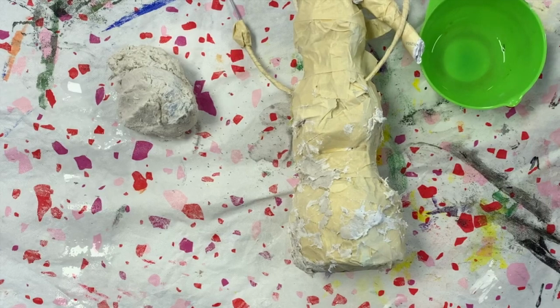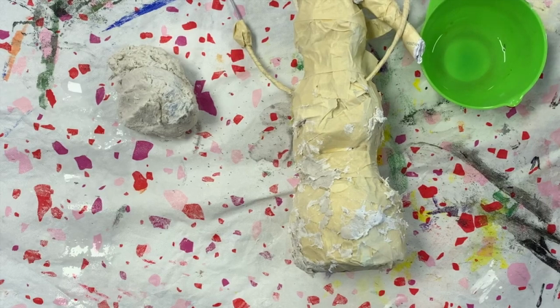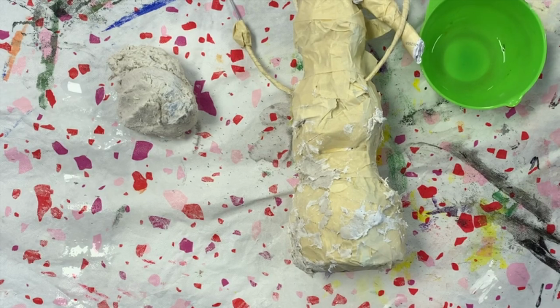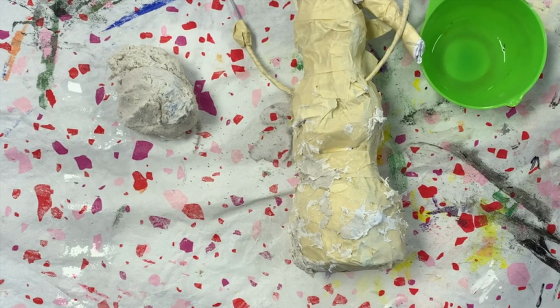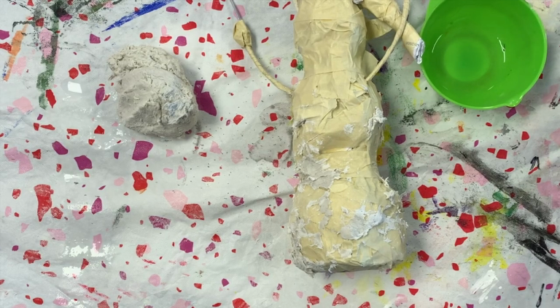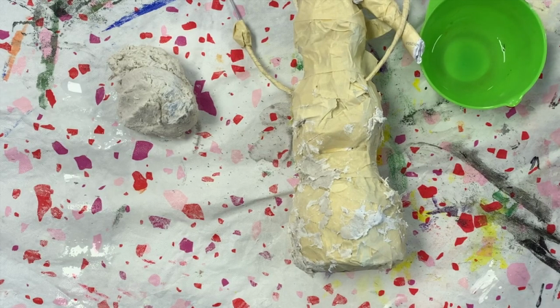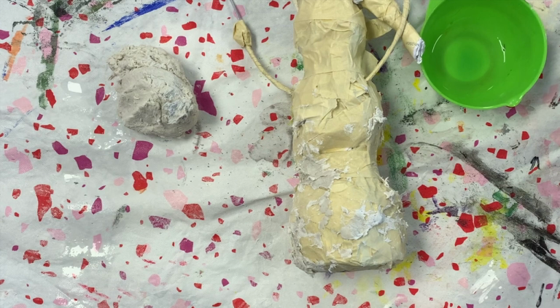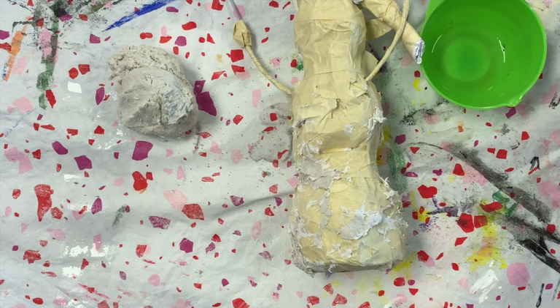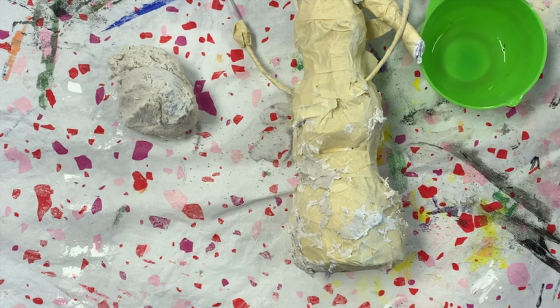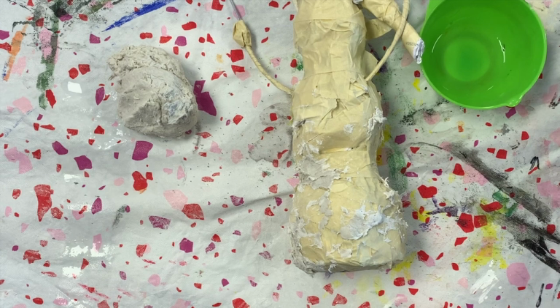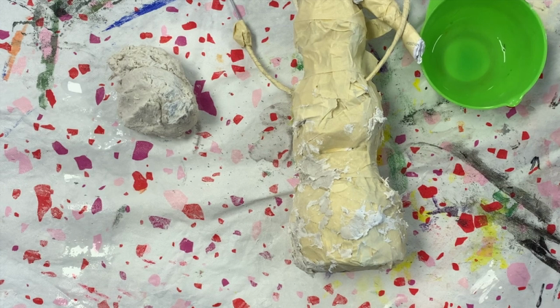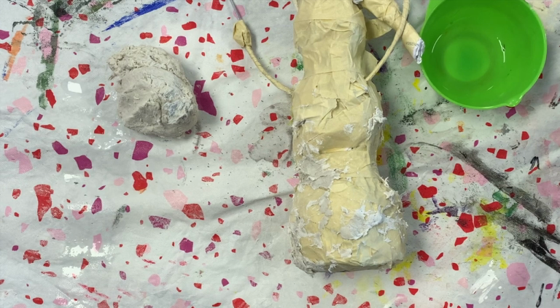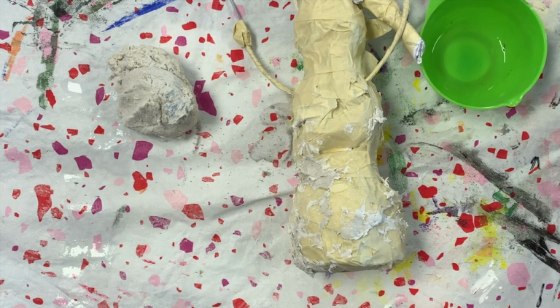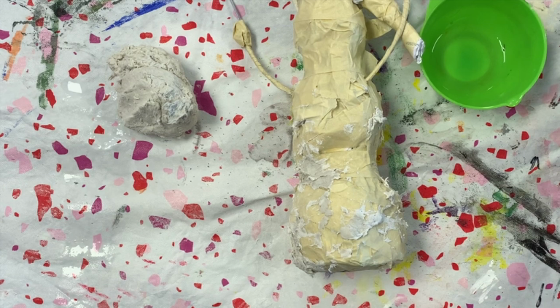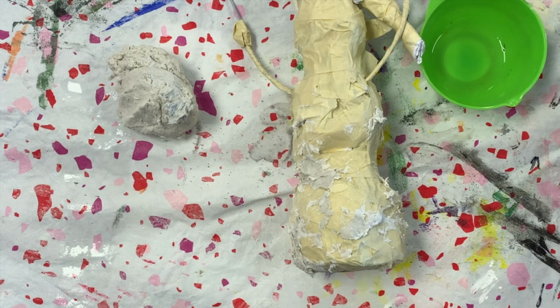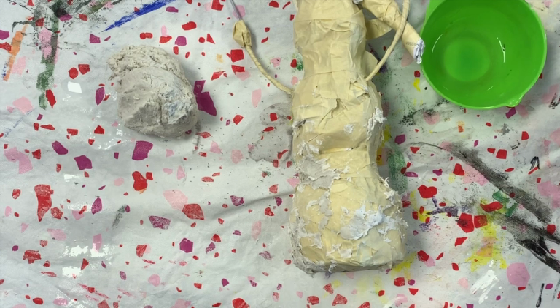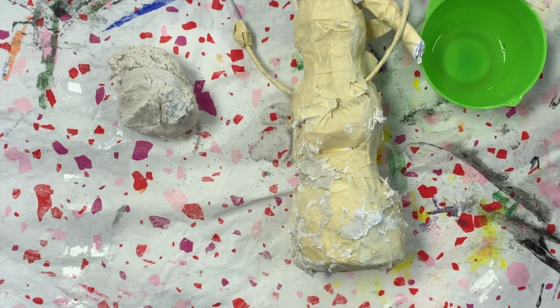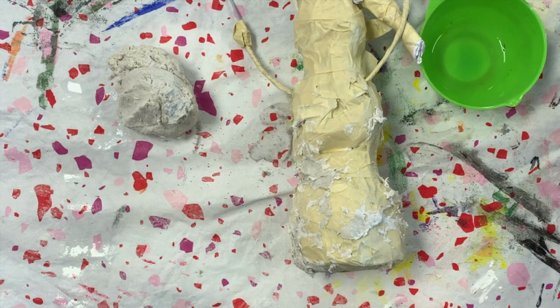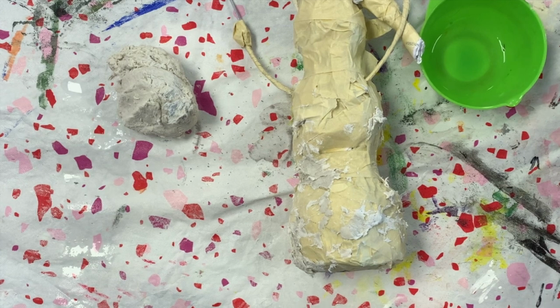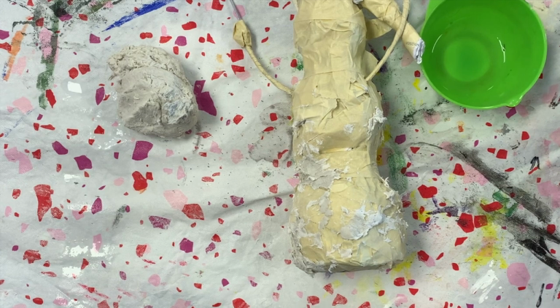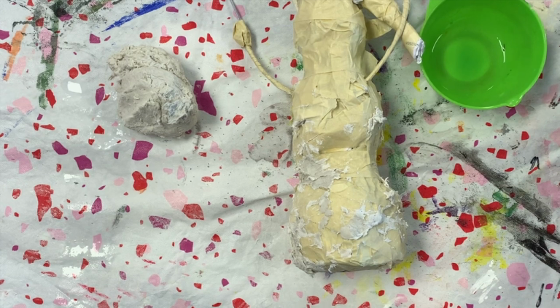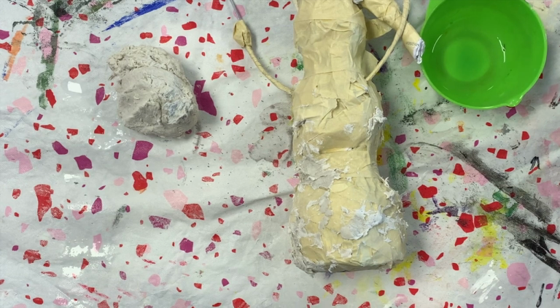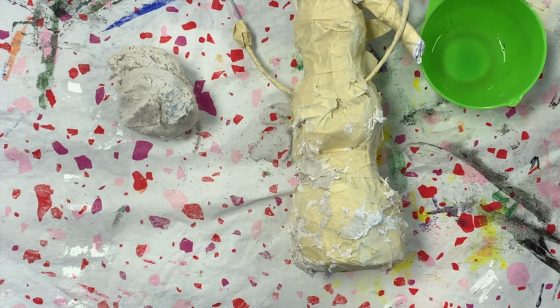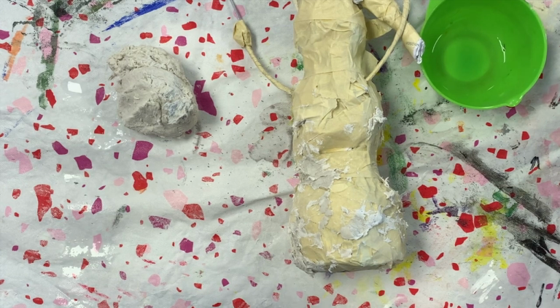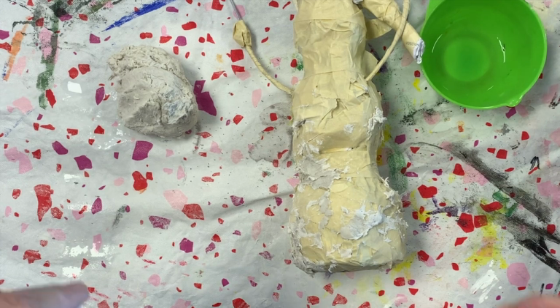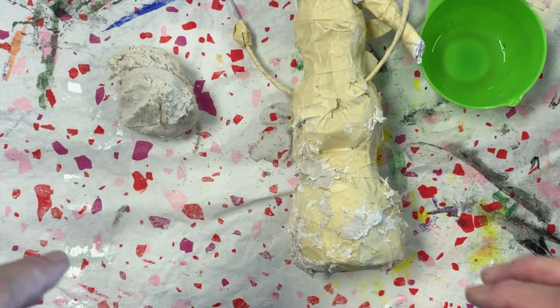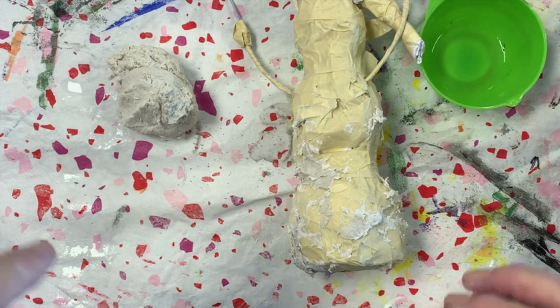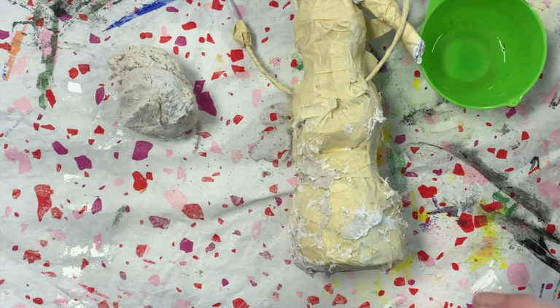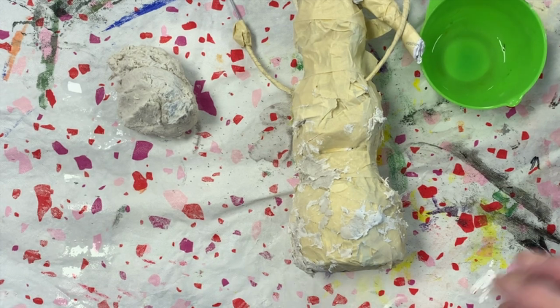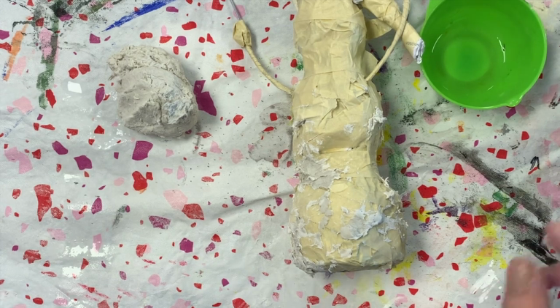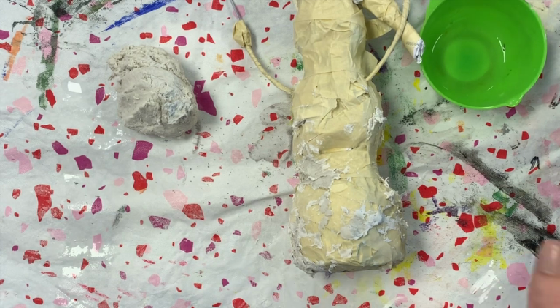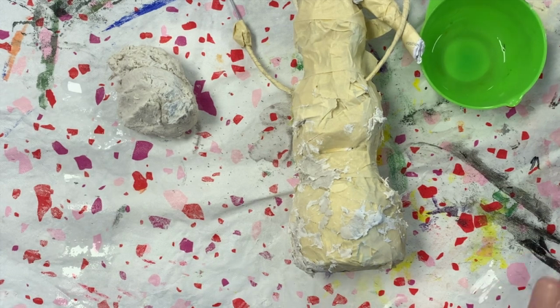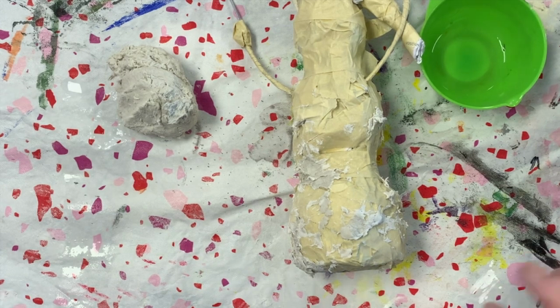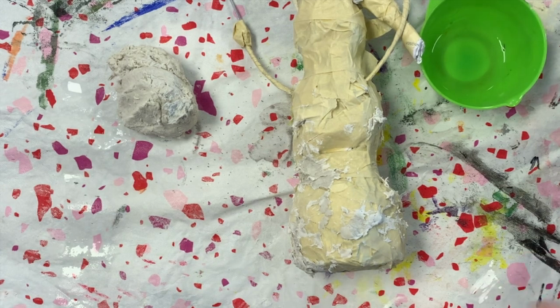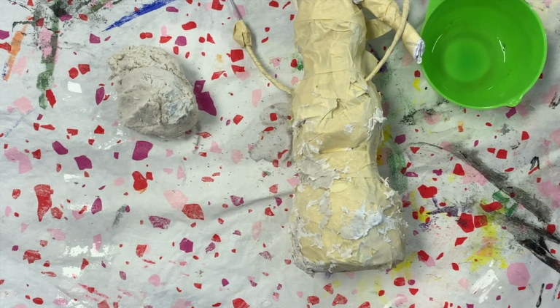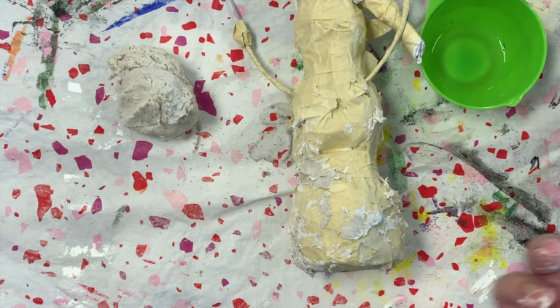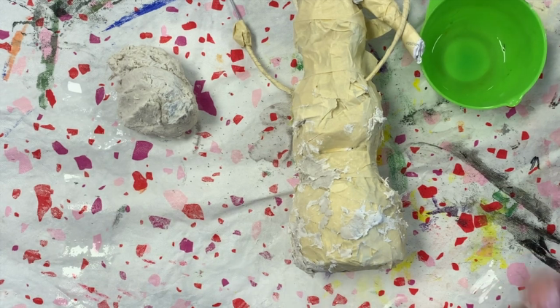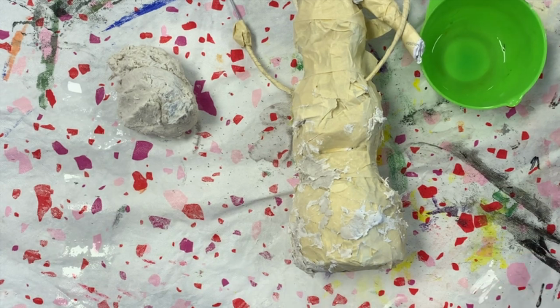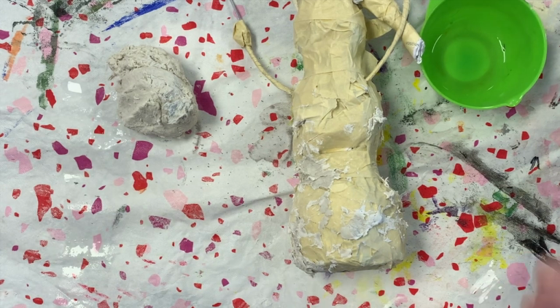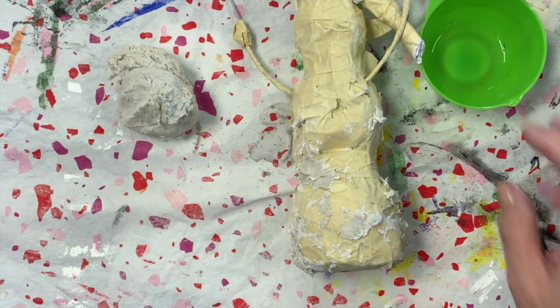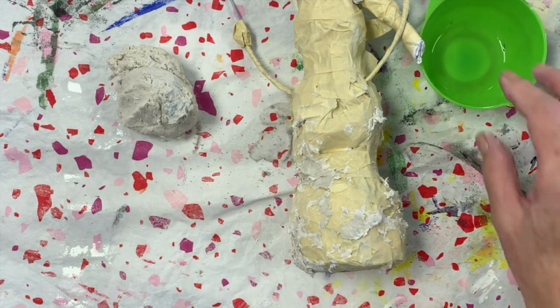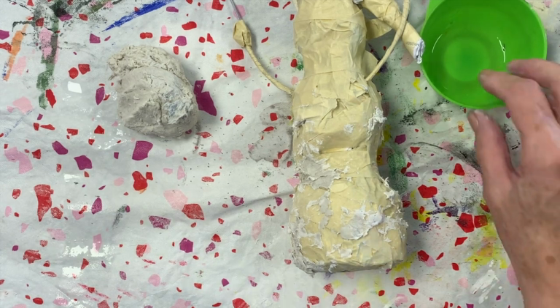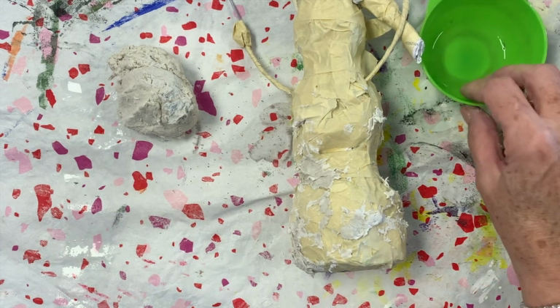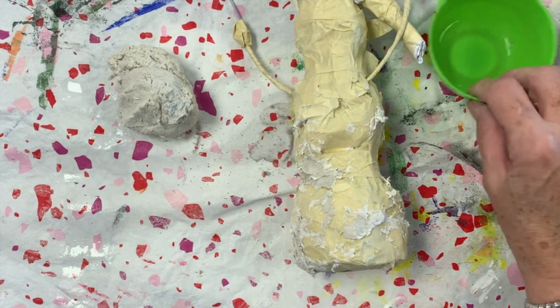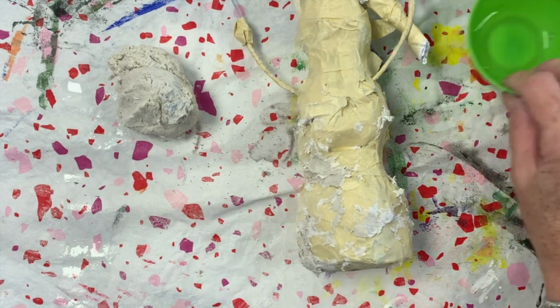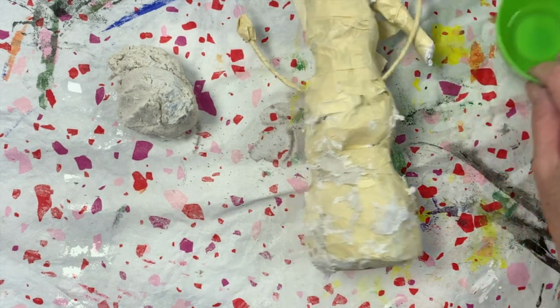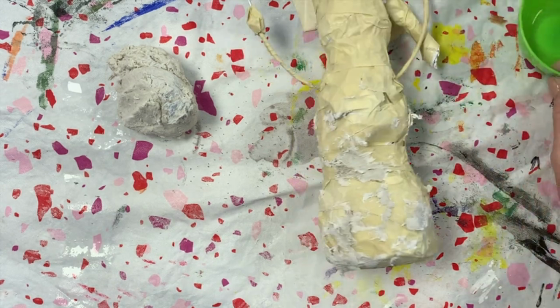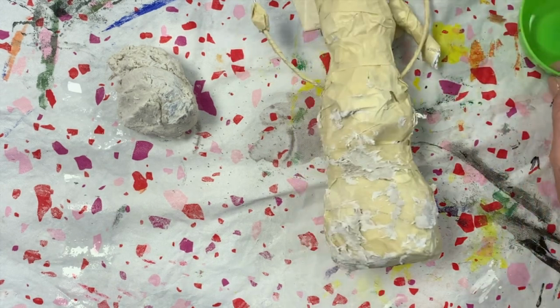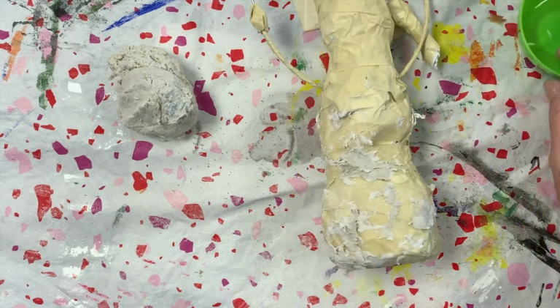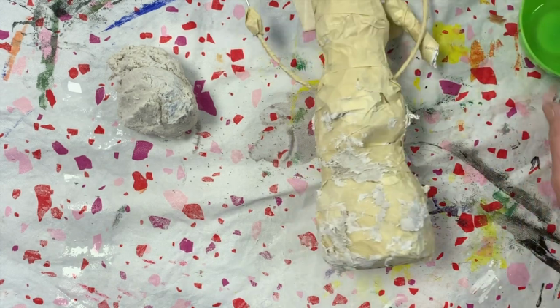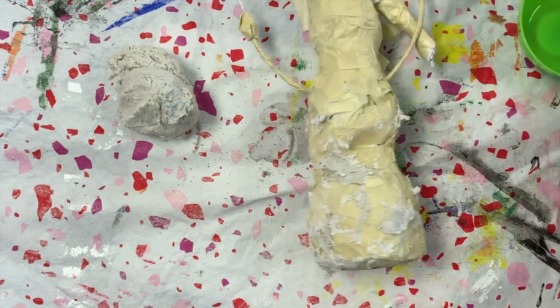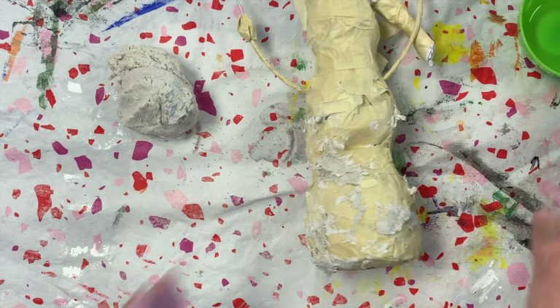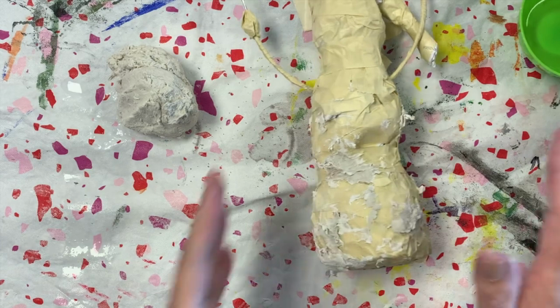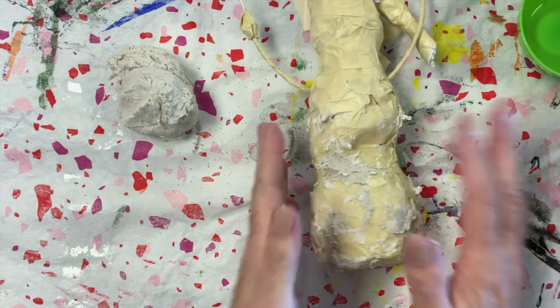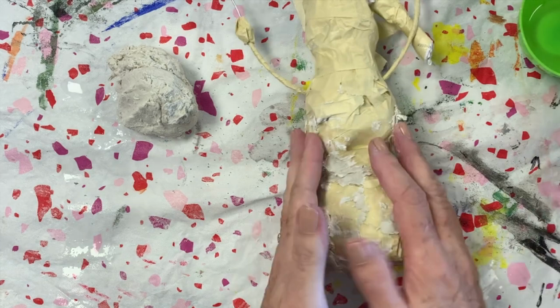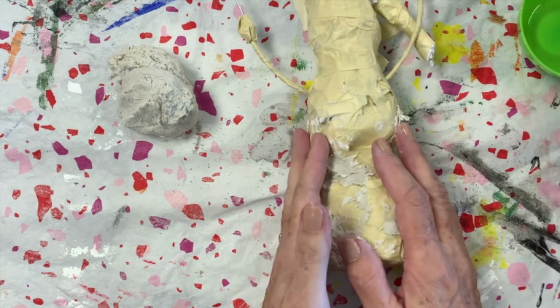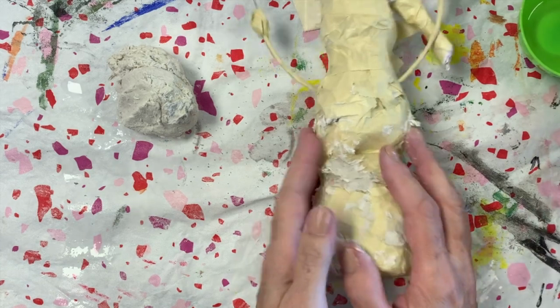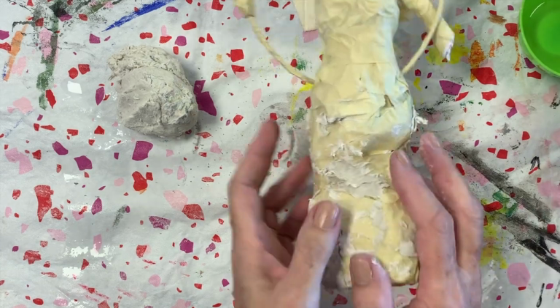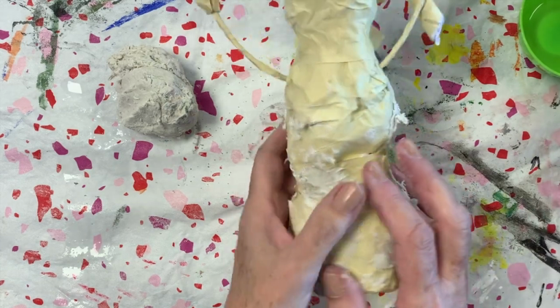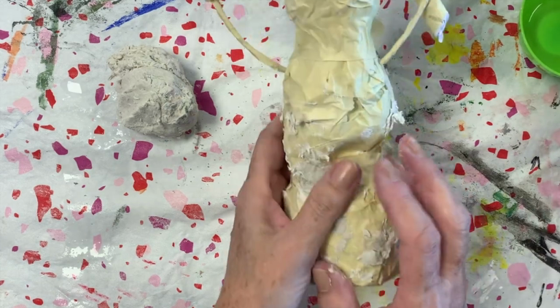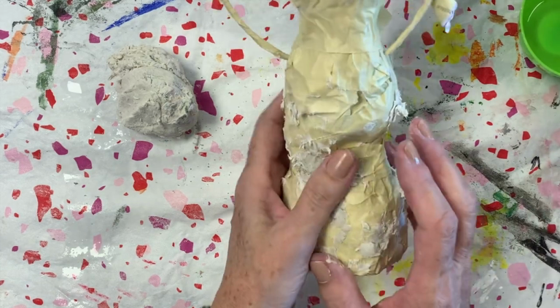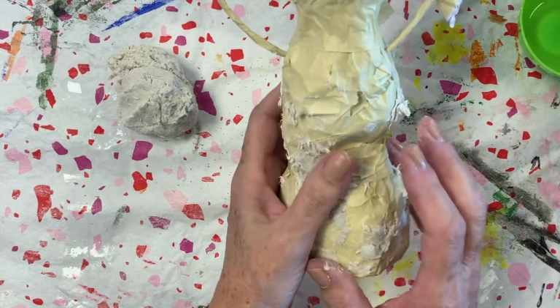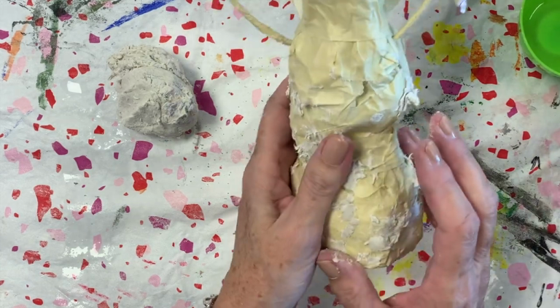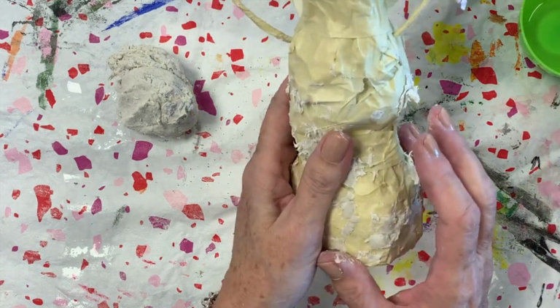We're going to learn how to apply clay to our twisted paper and masking tape armature.